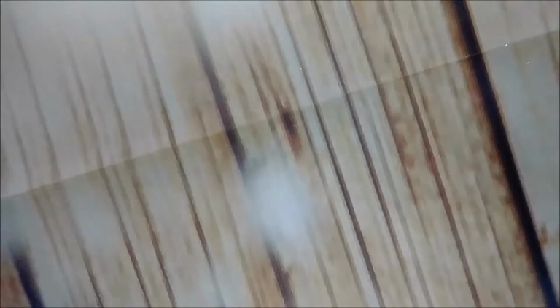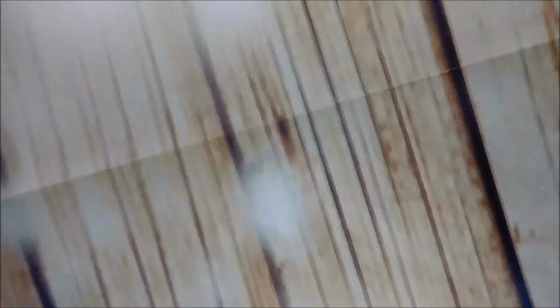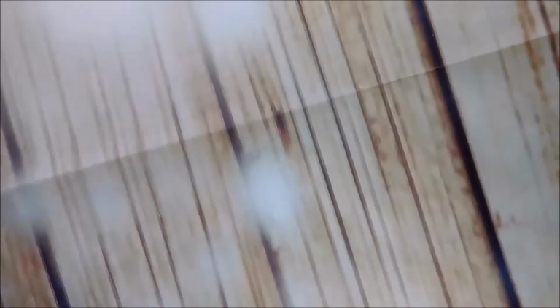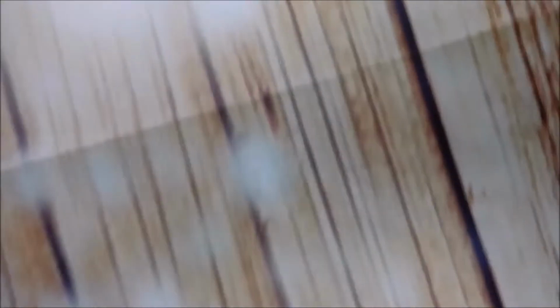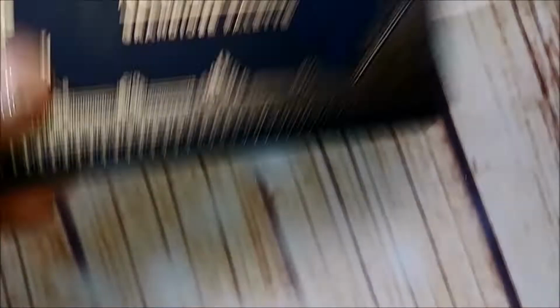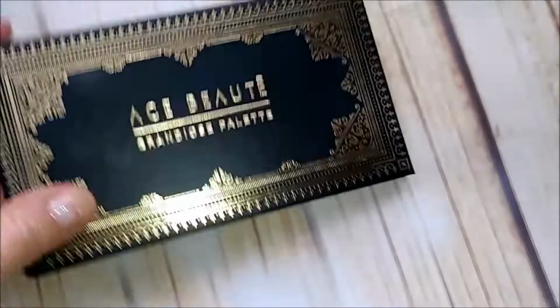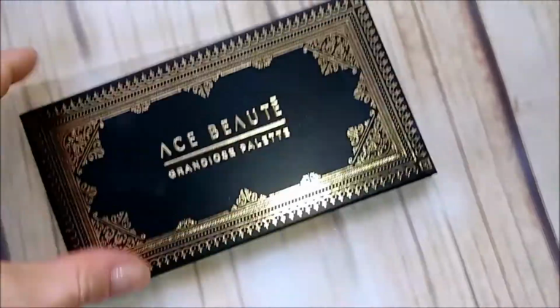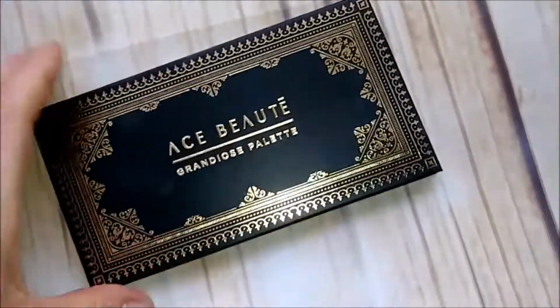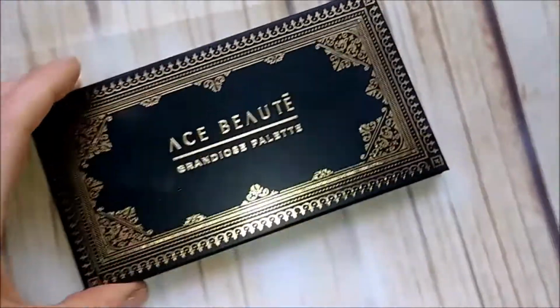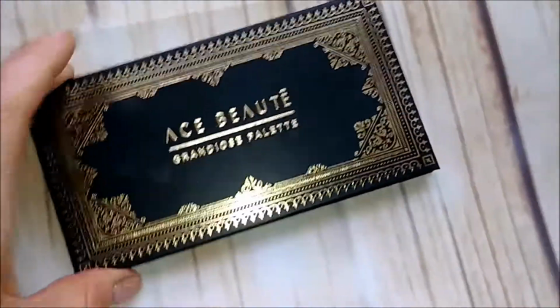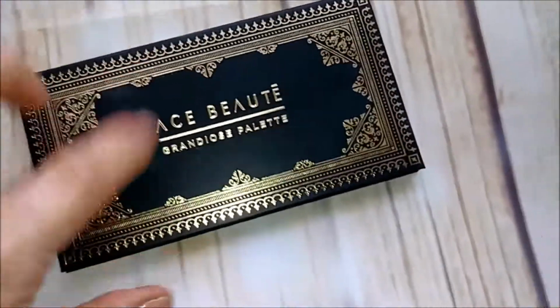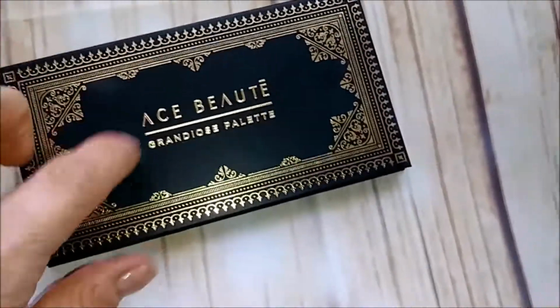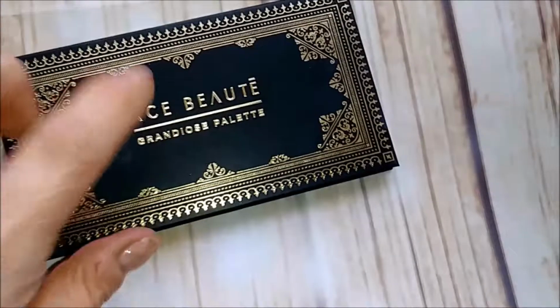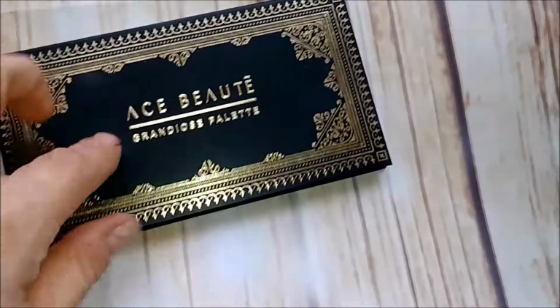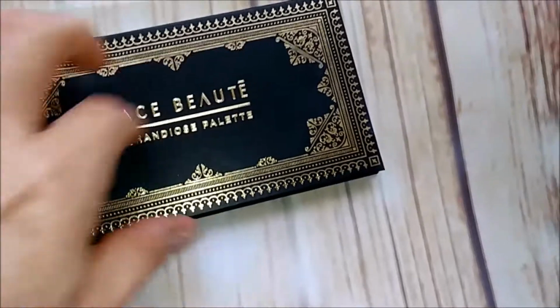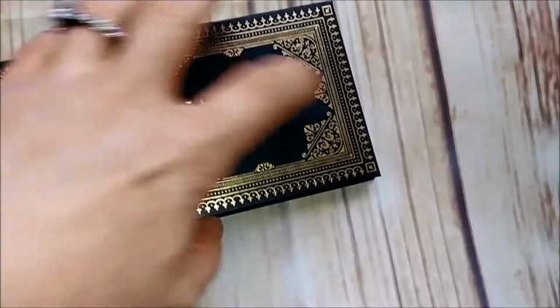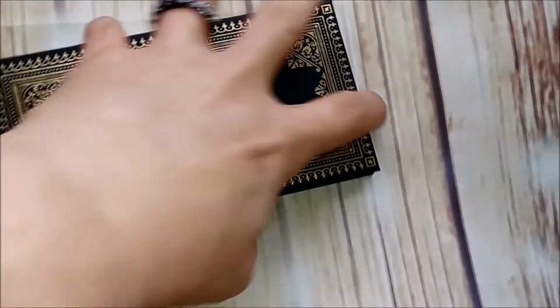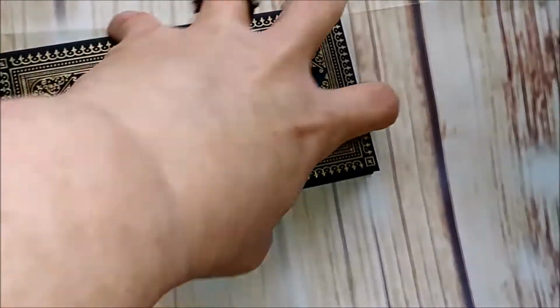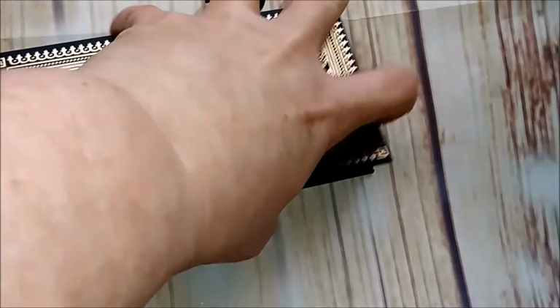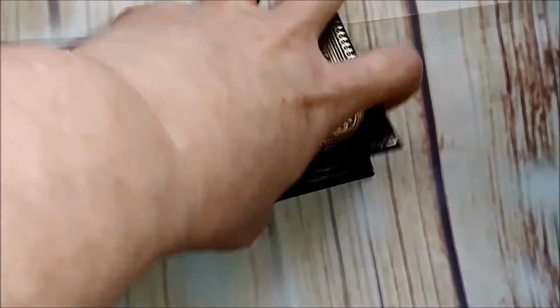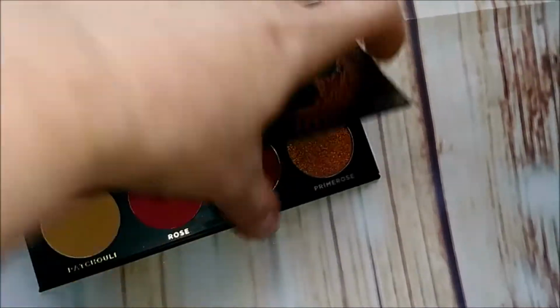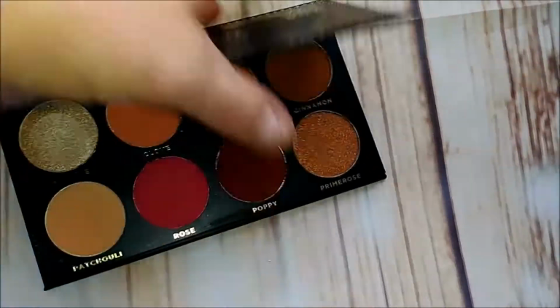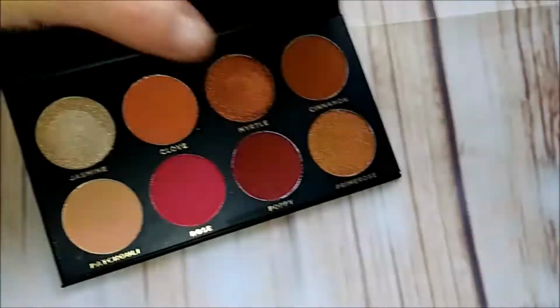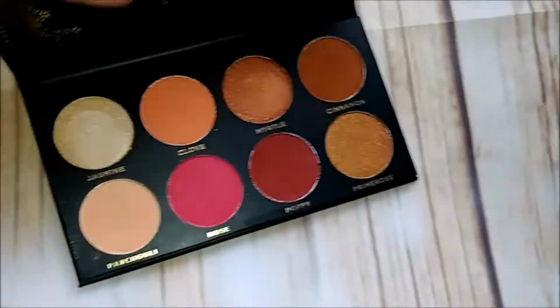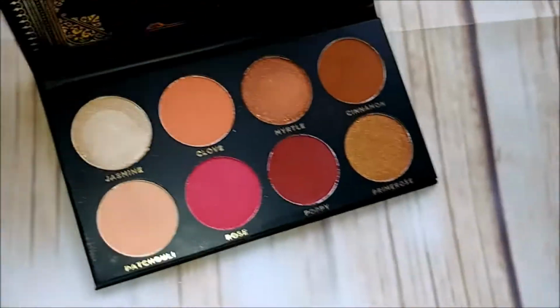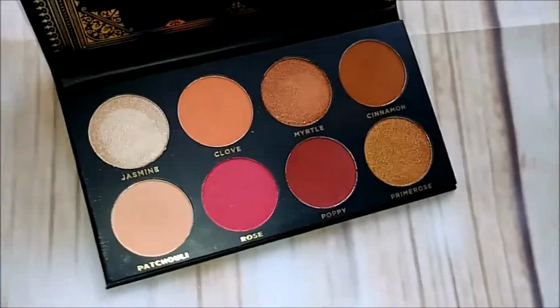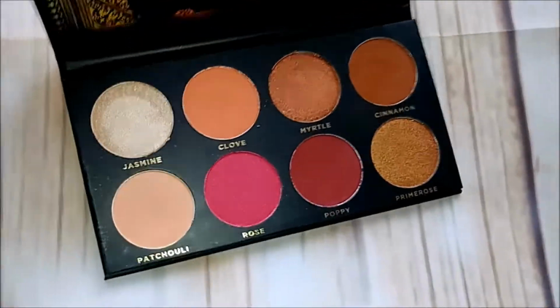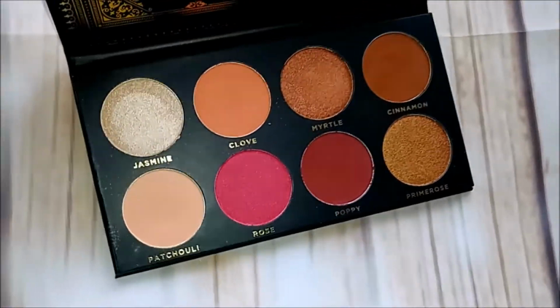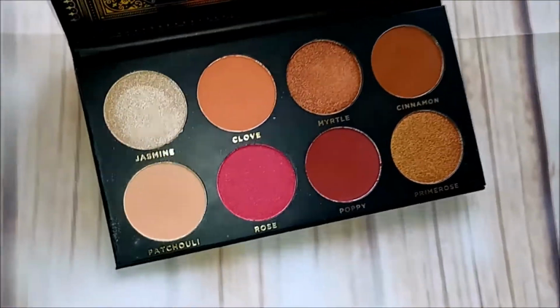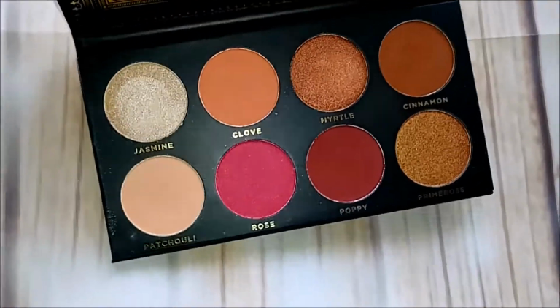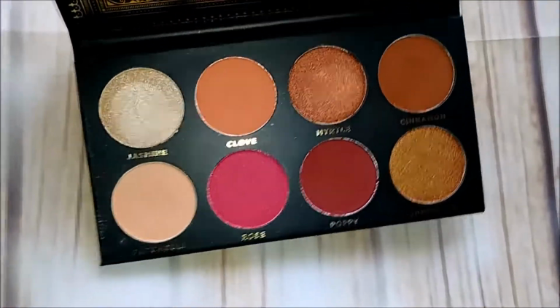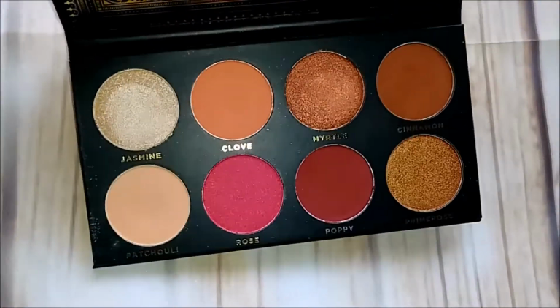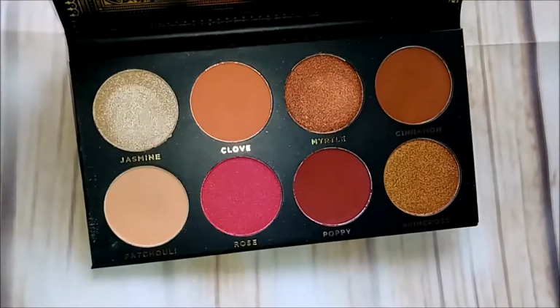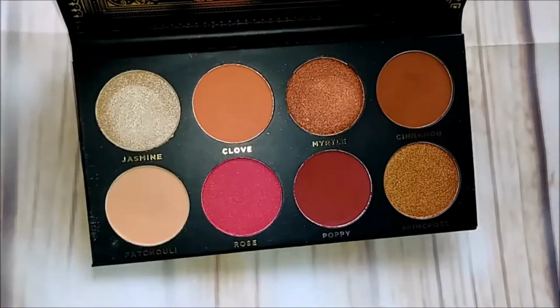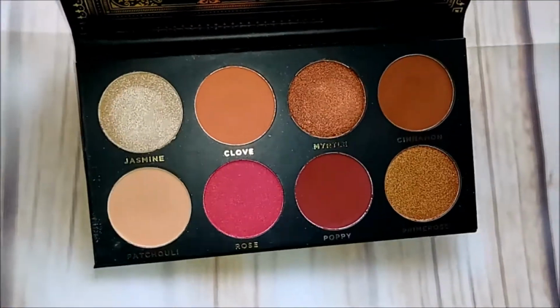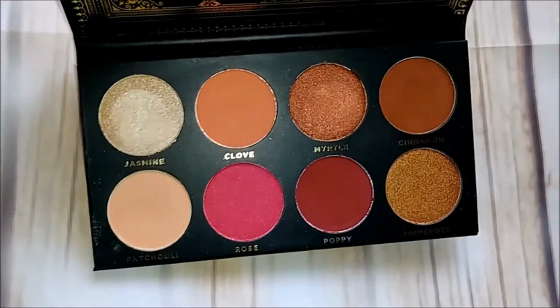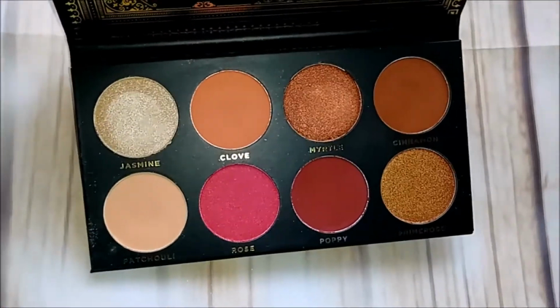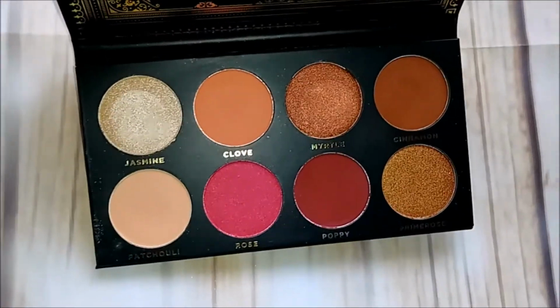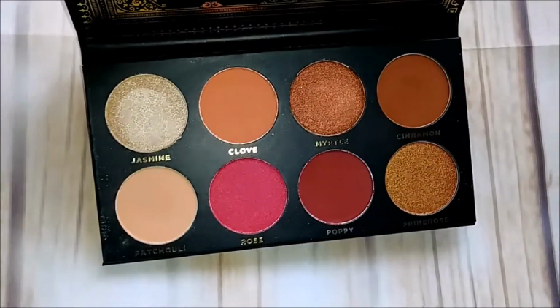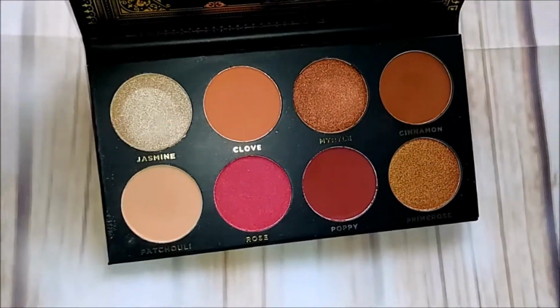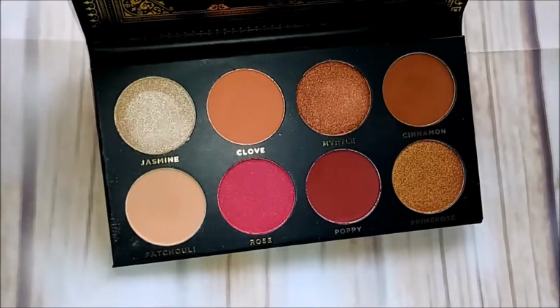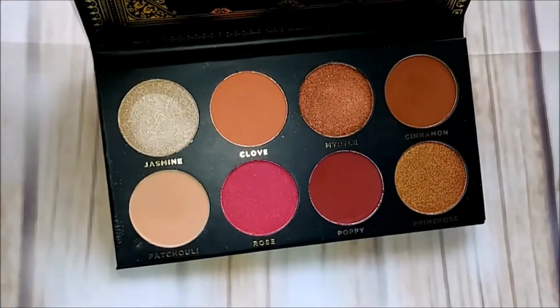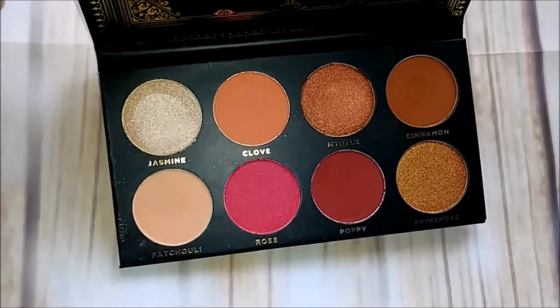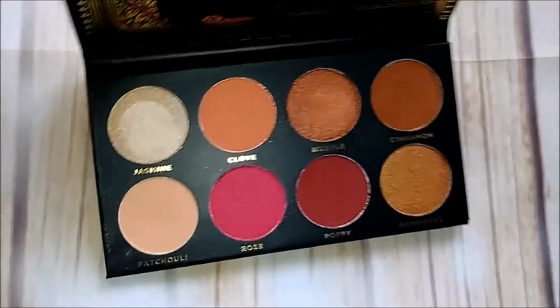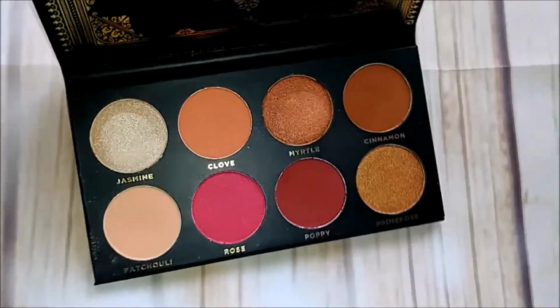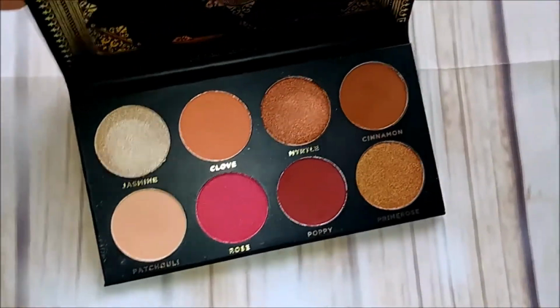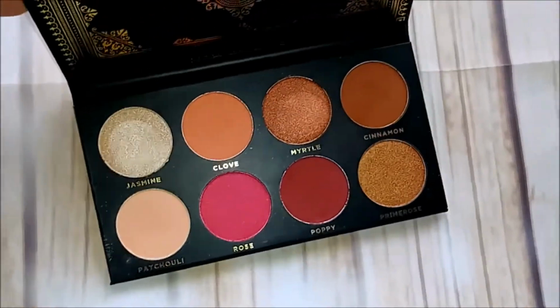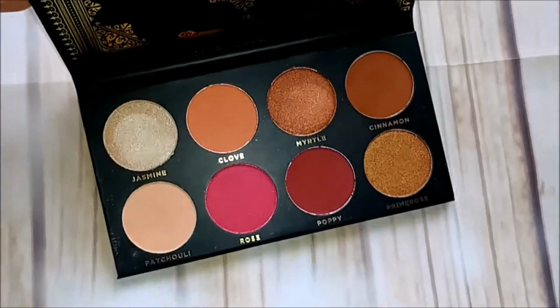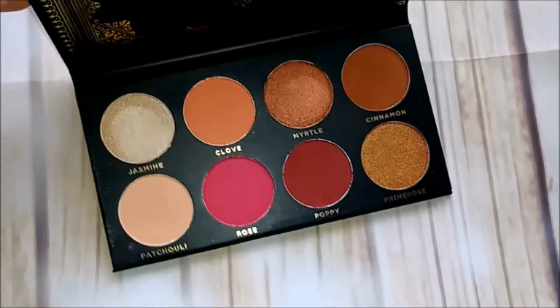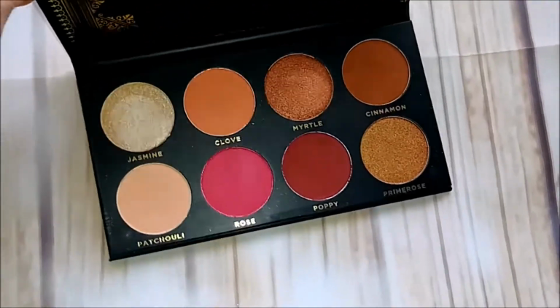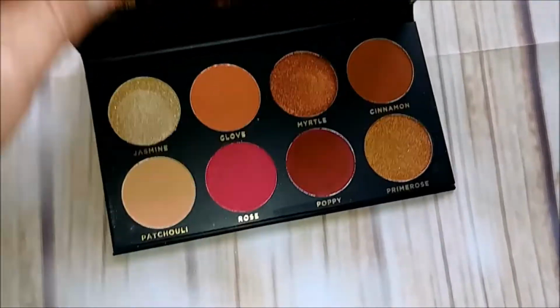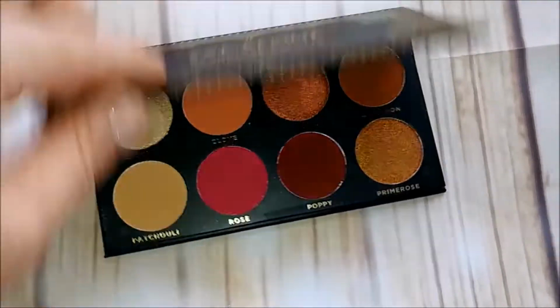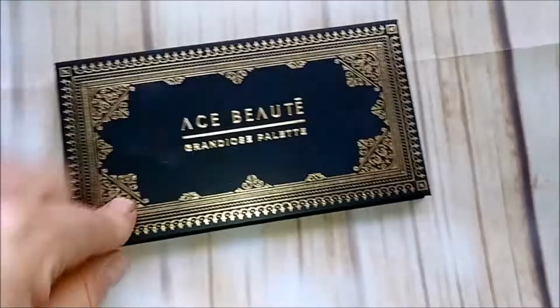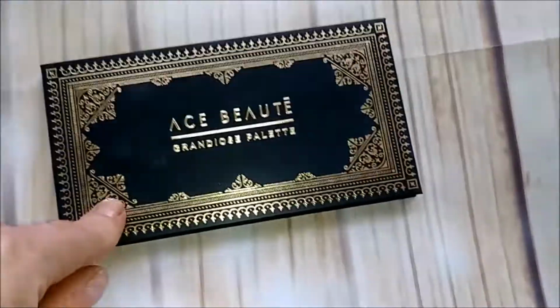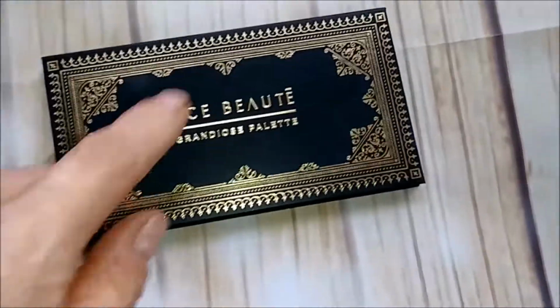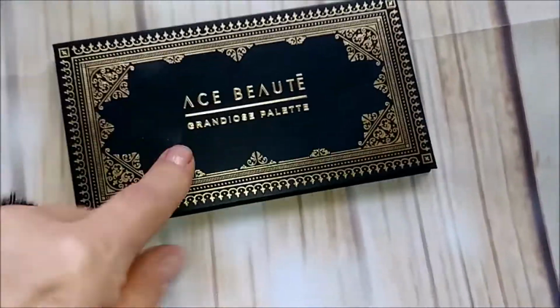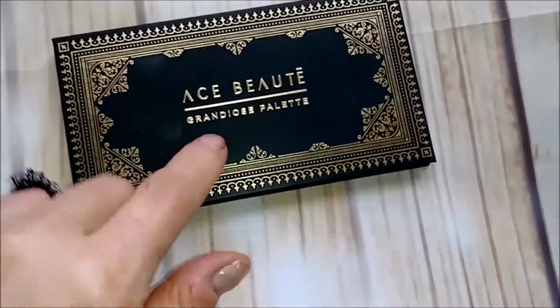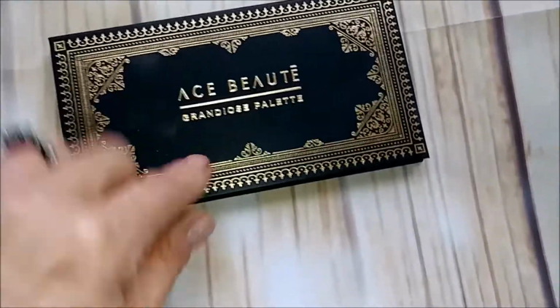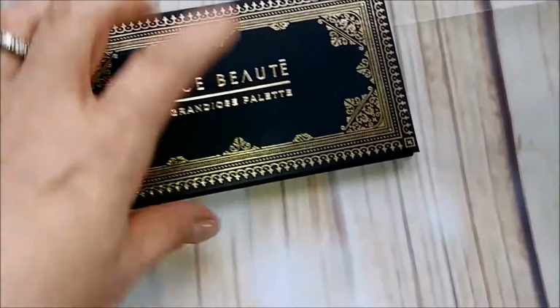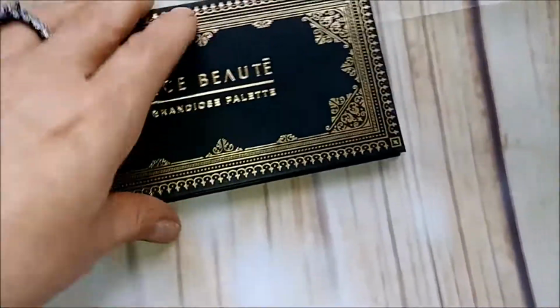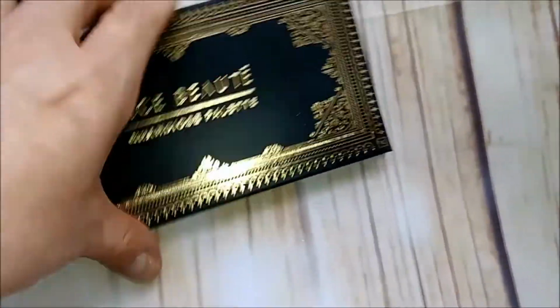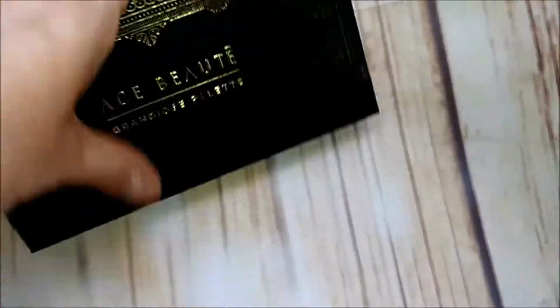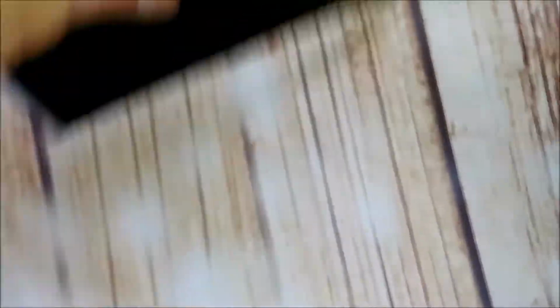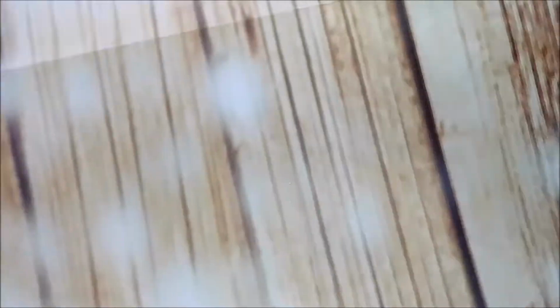I got this one in Boxycharm — I love this. The pigment is great in this, I'm keeping it.